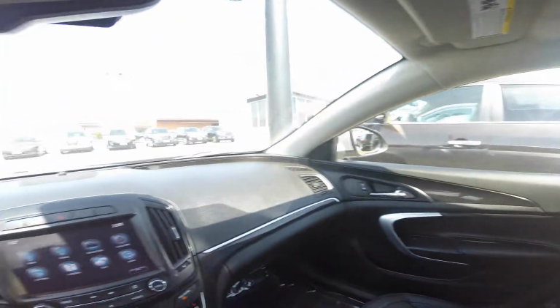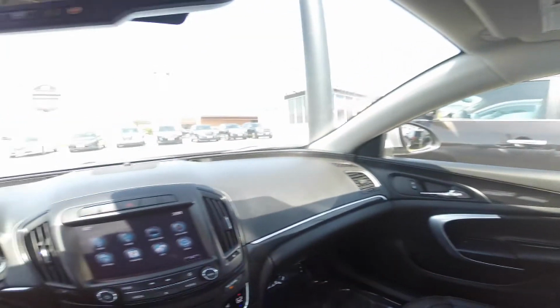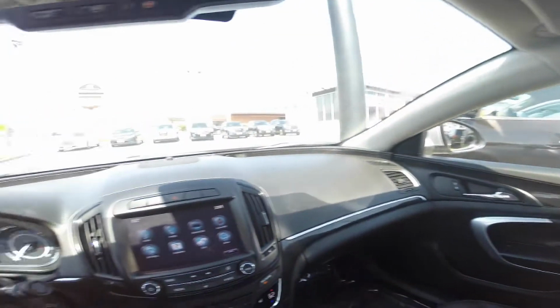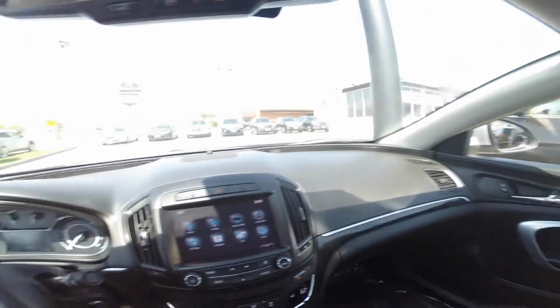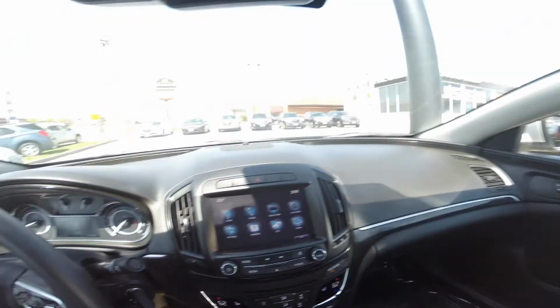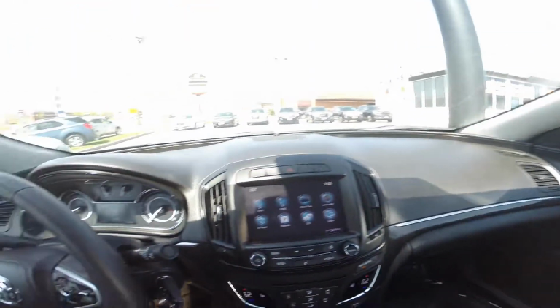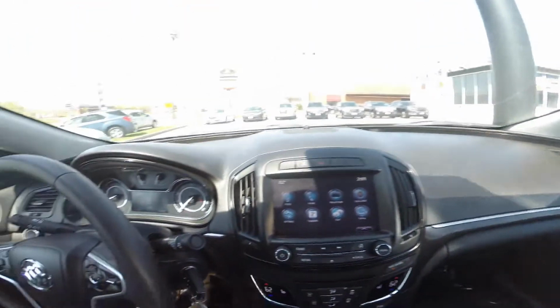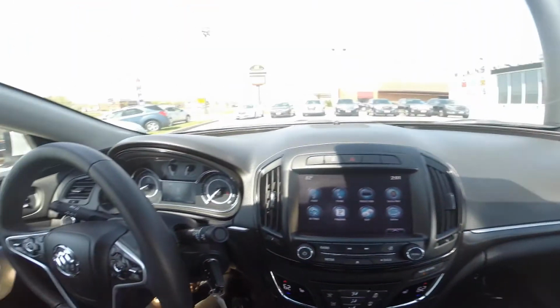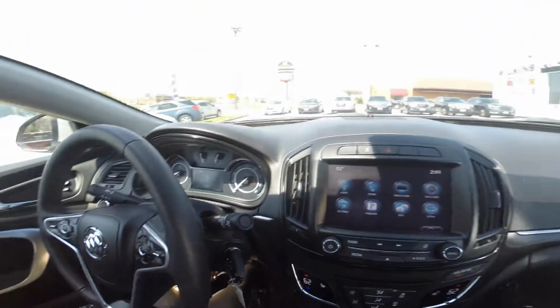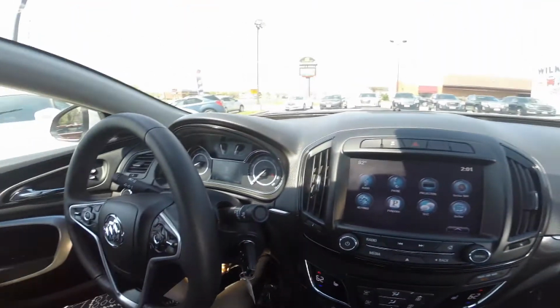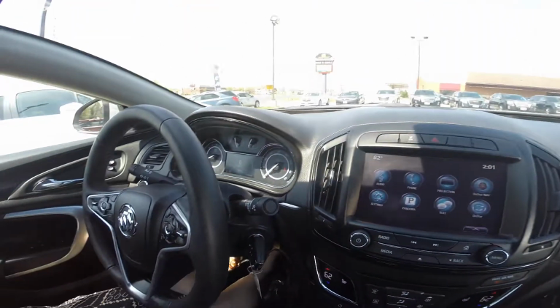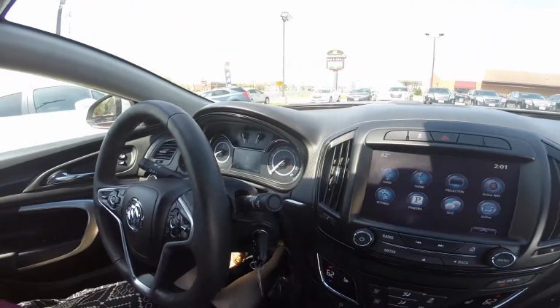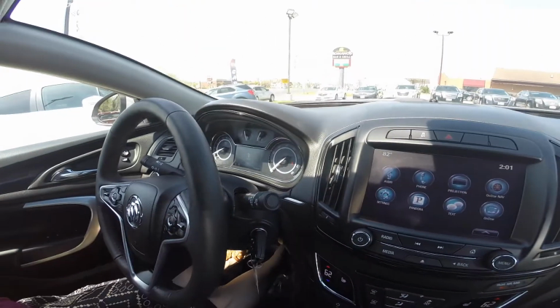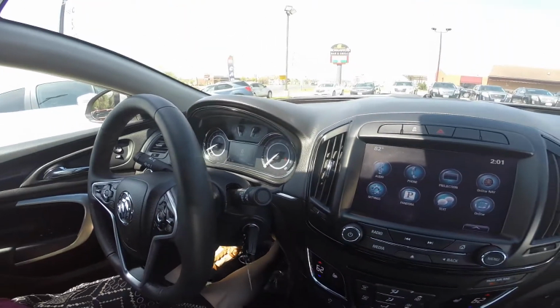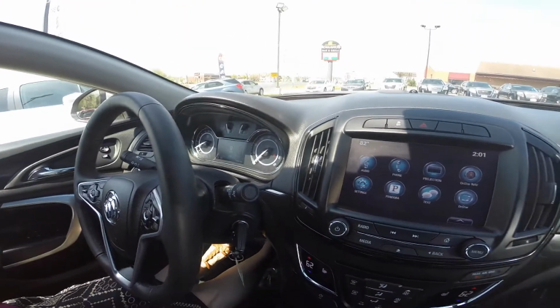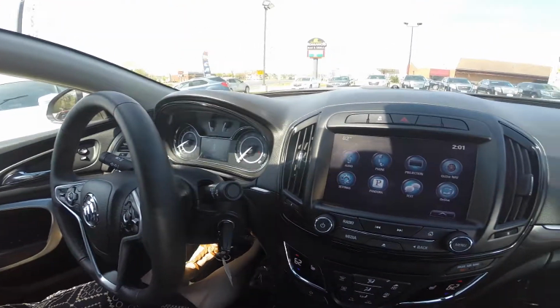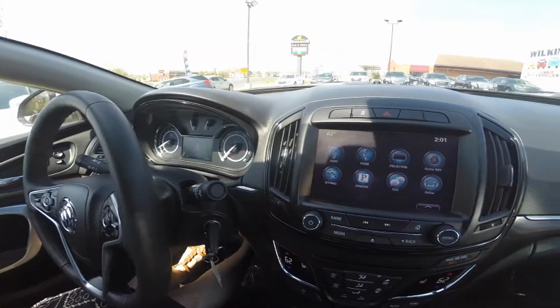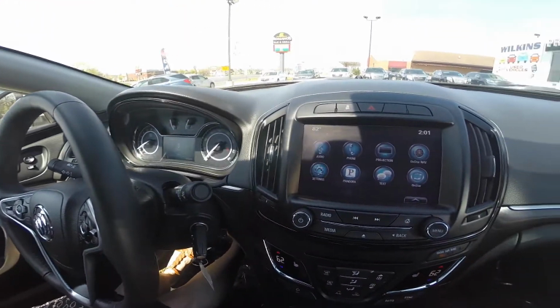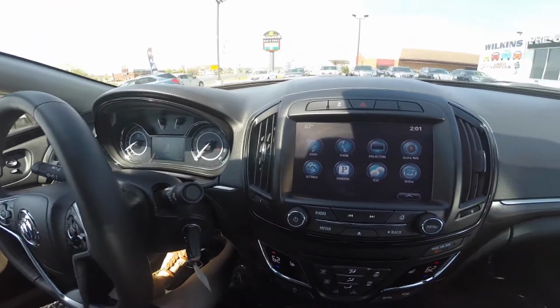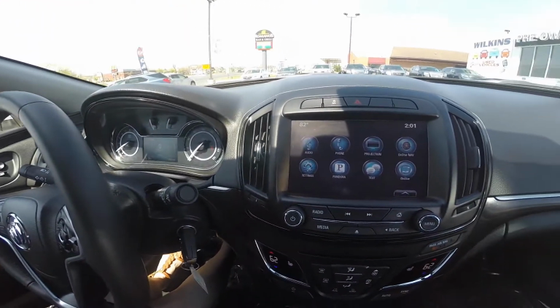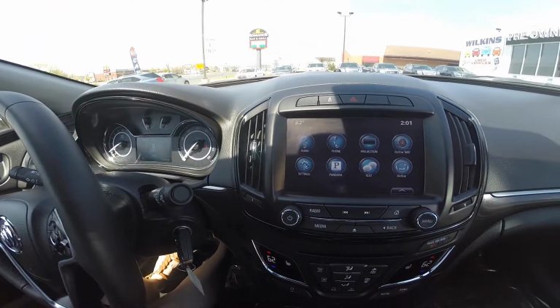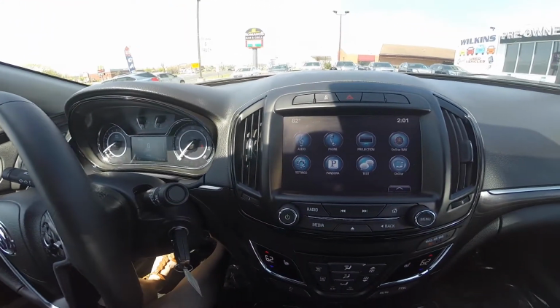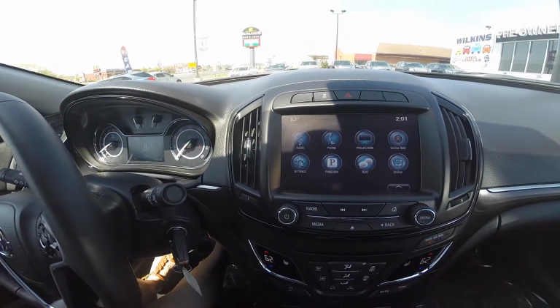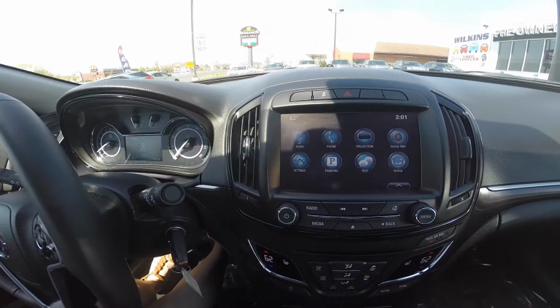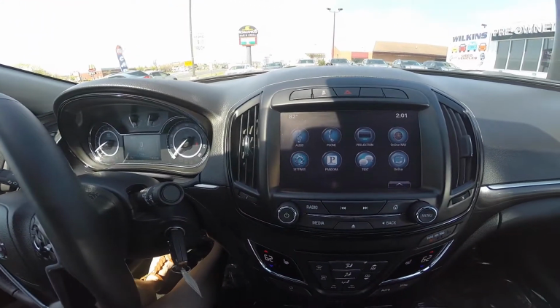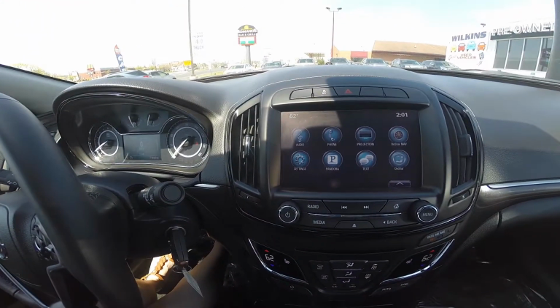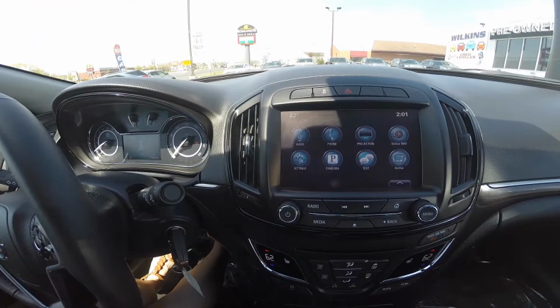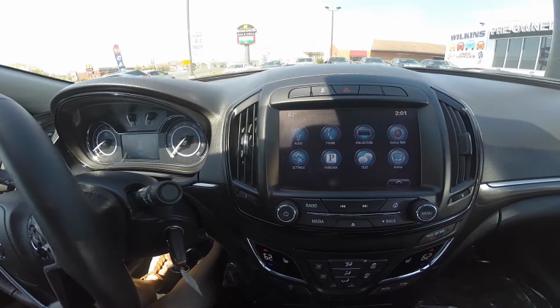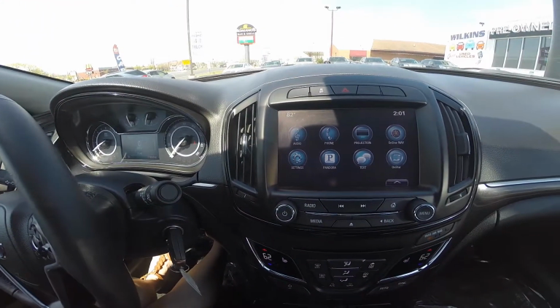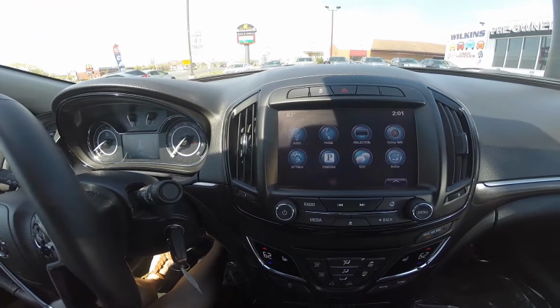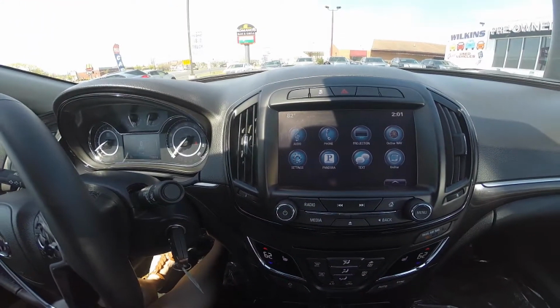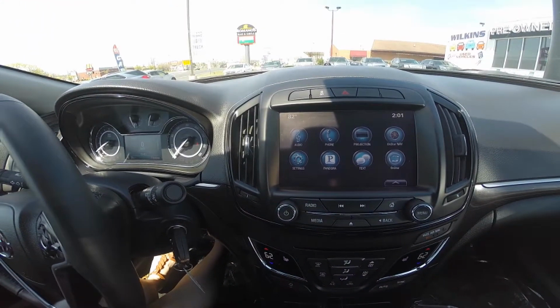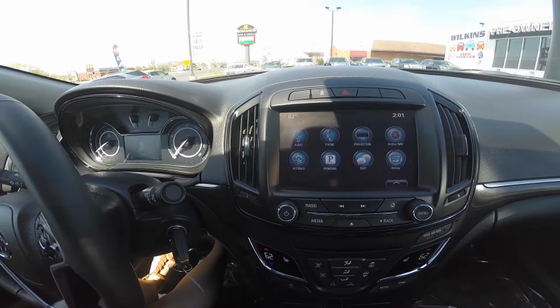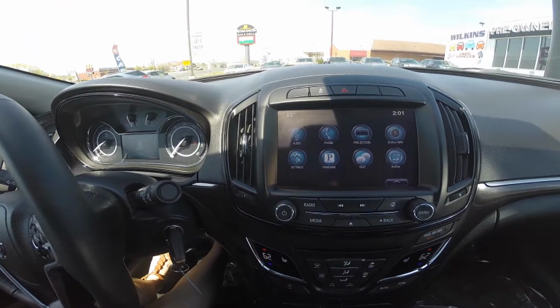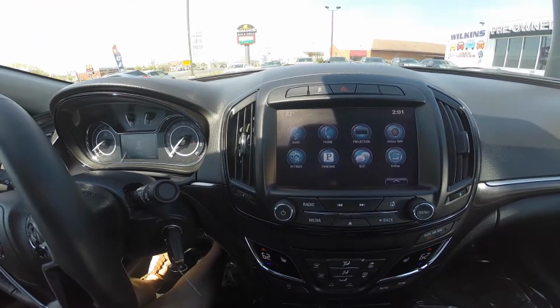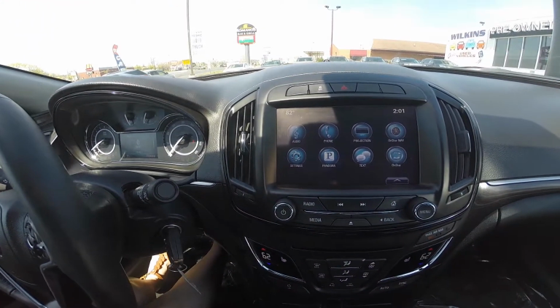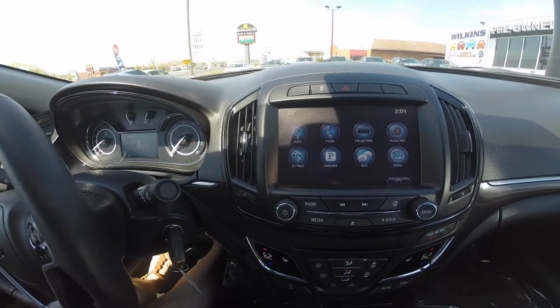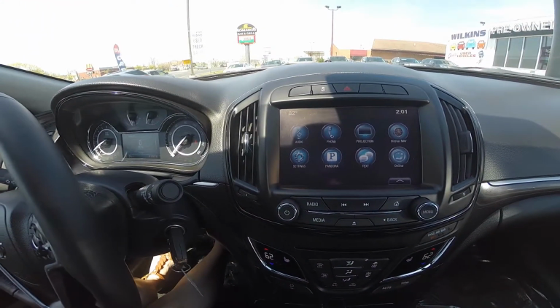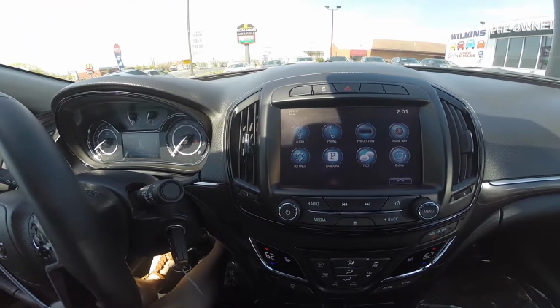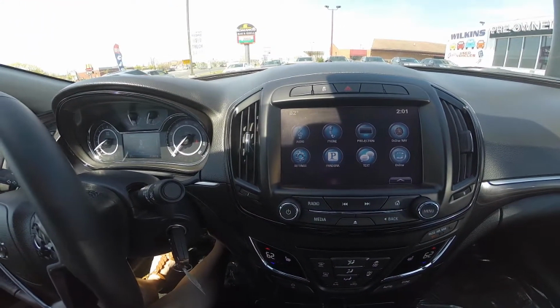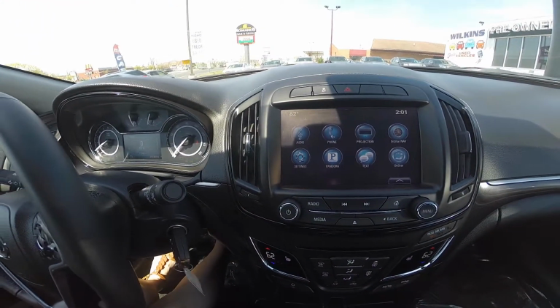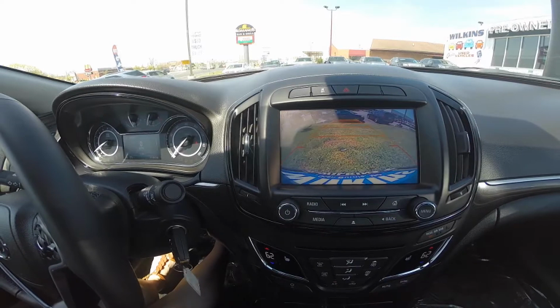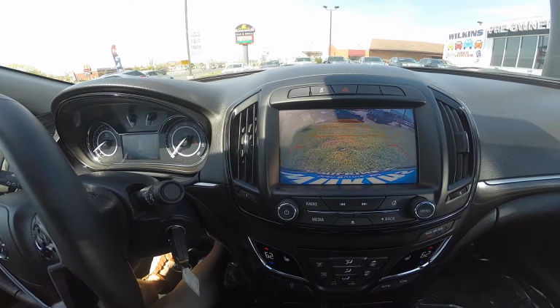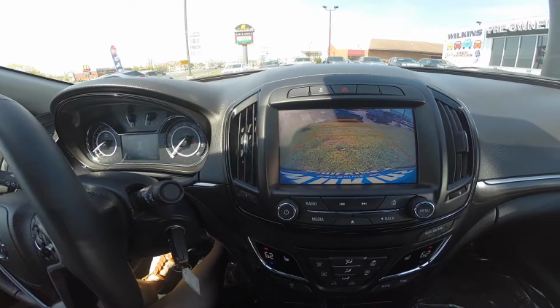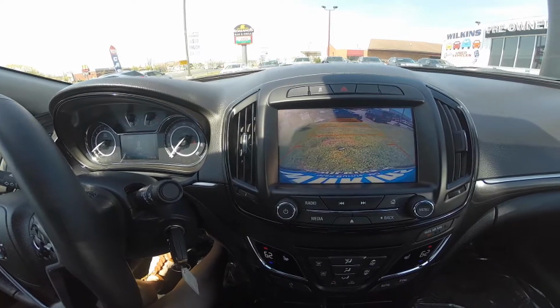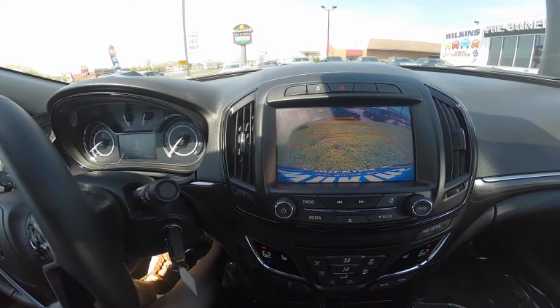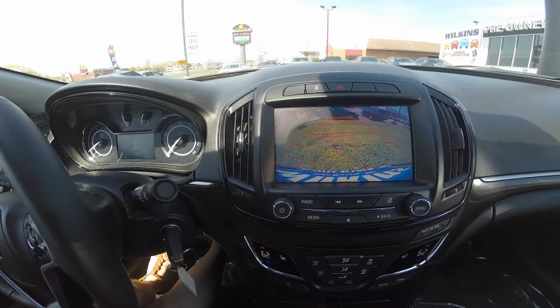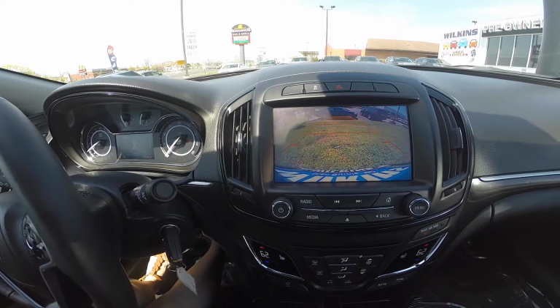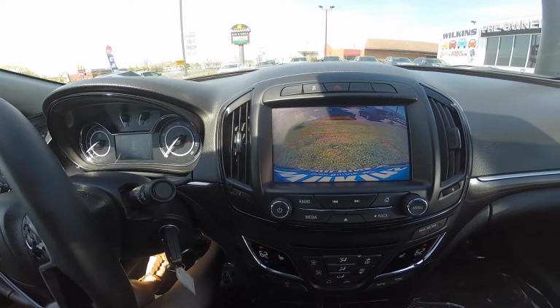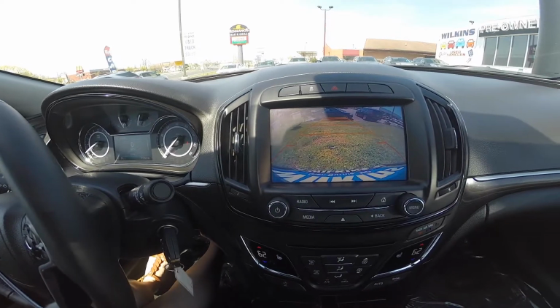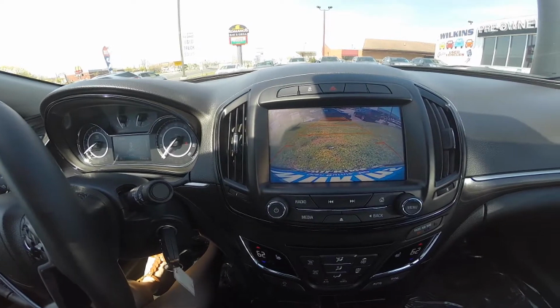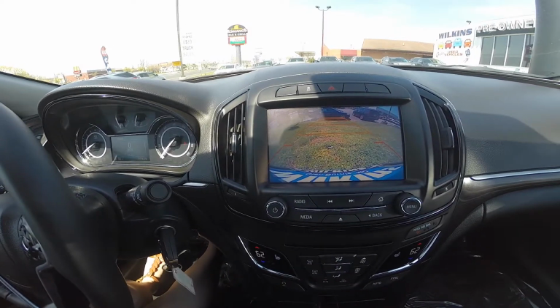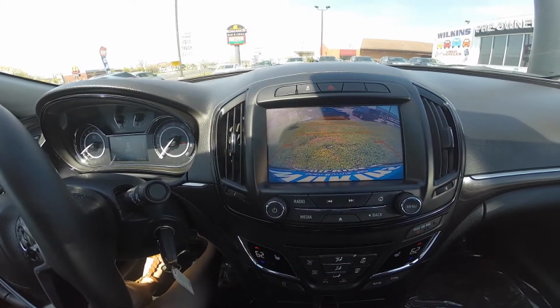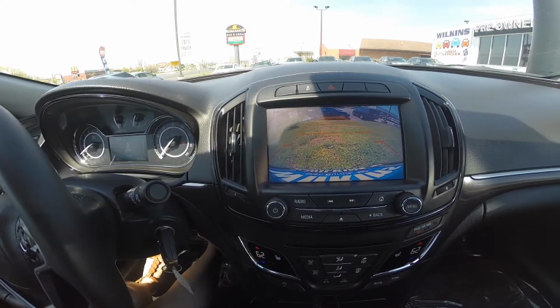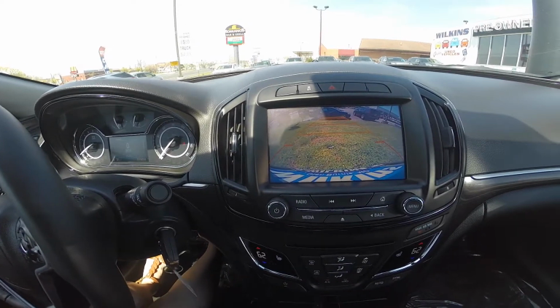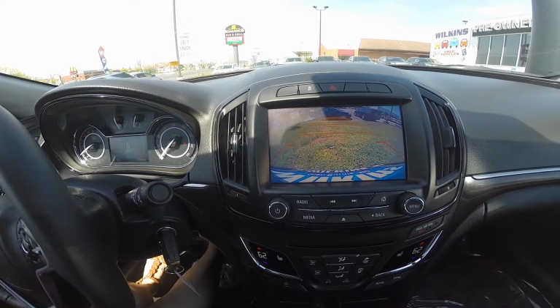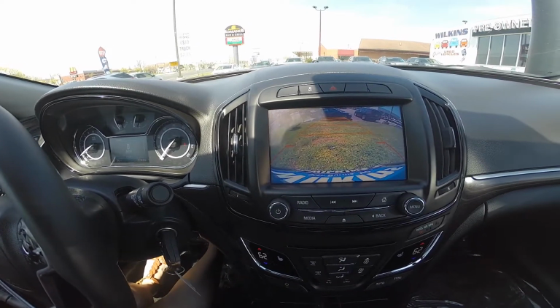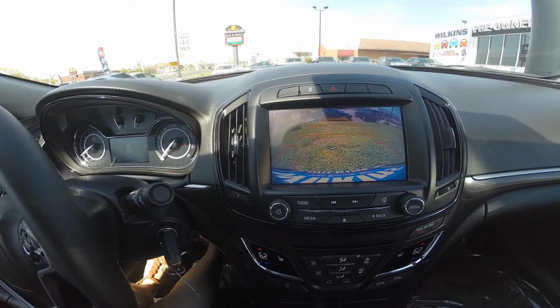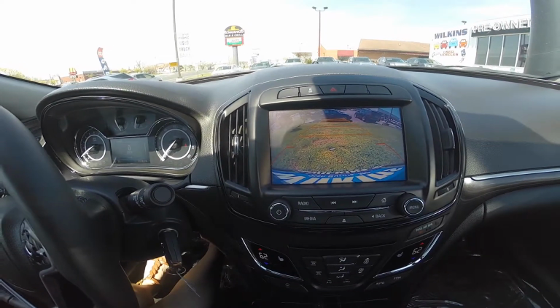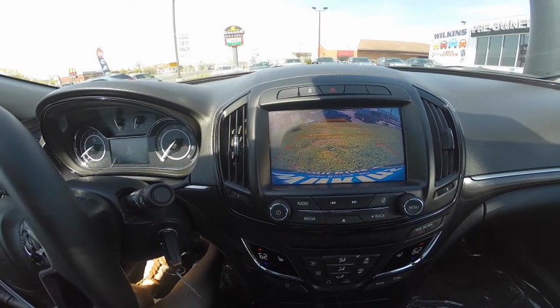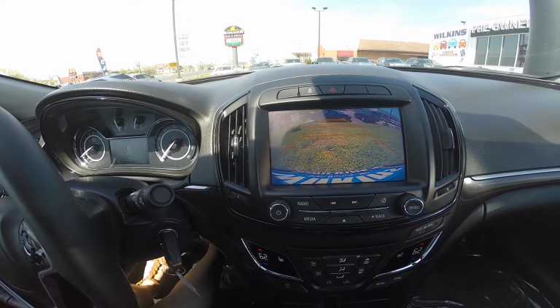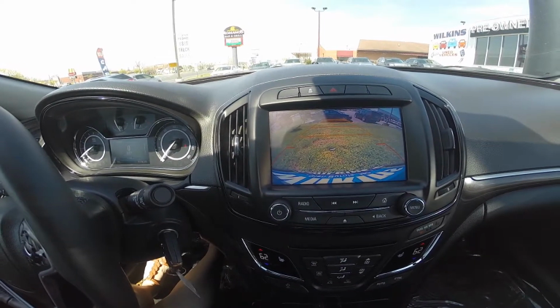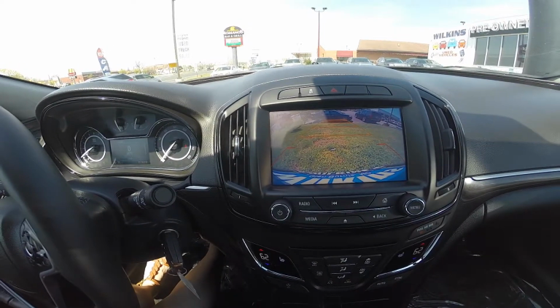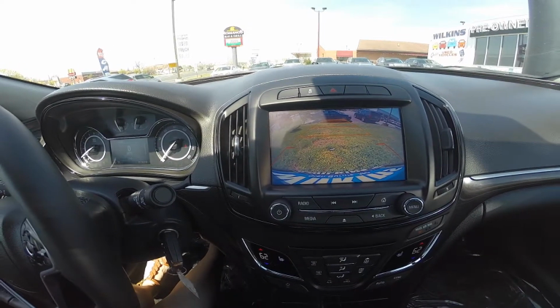The 2017 Buick Regal comes equipped with a rear vision camera, which enhances visibility when backing up.